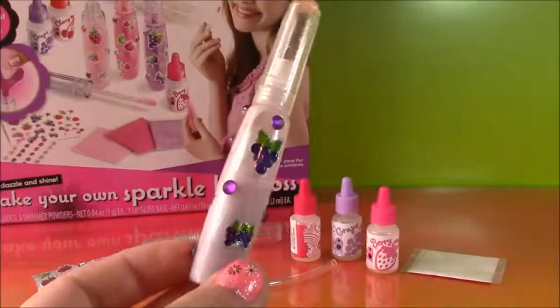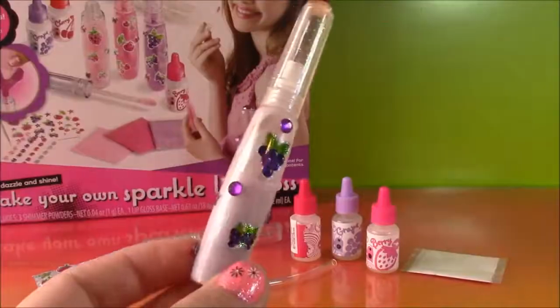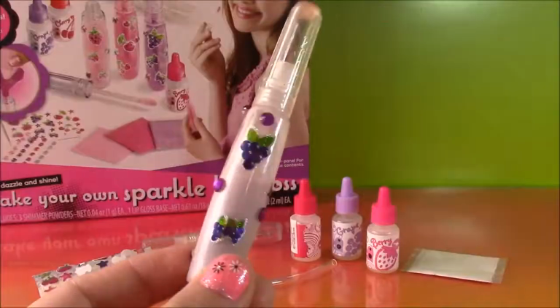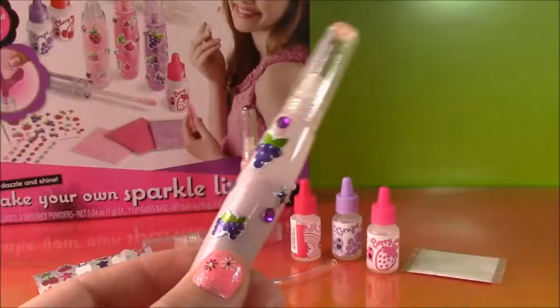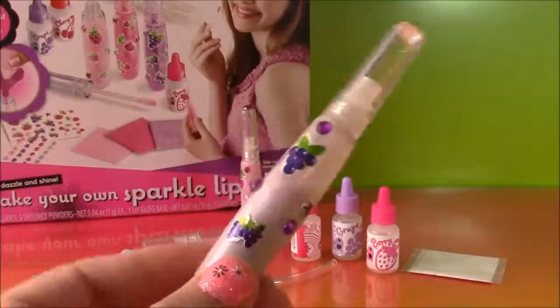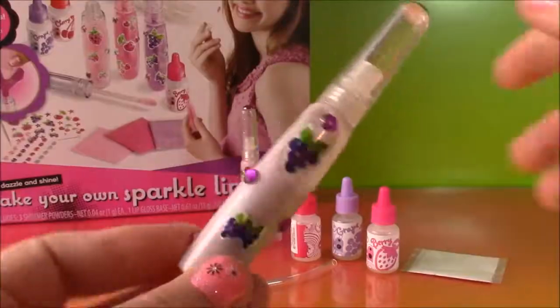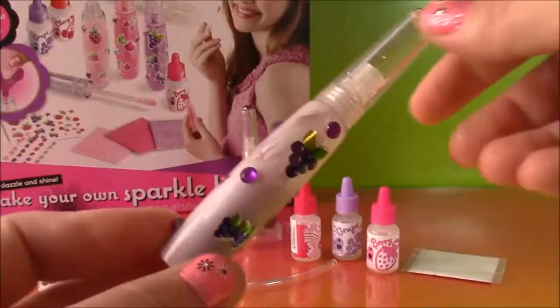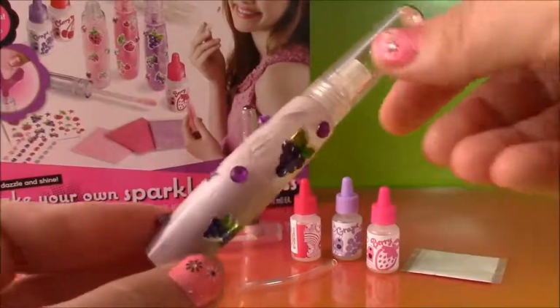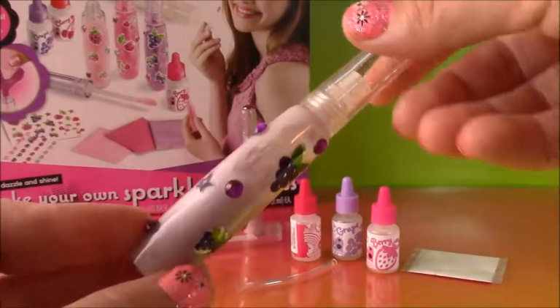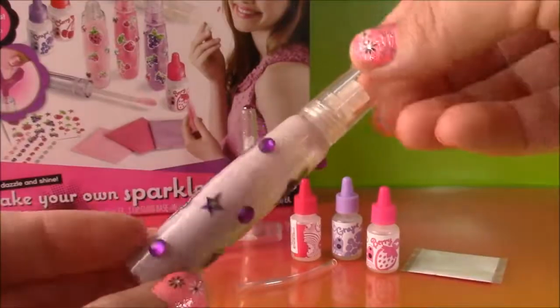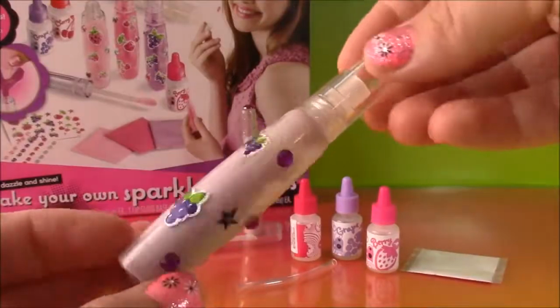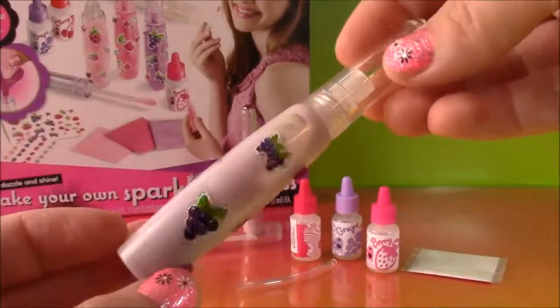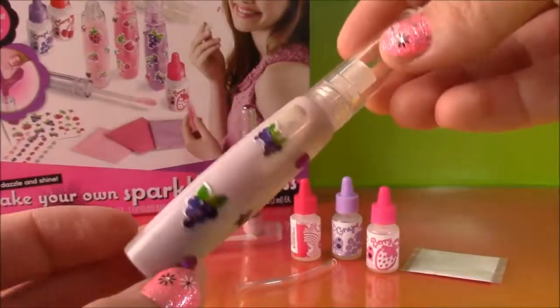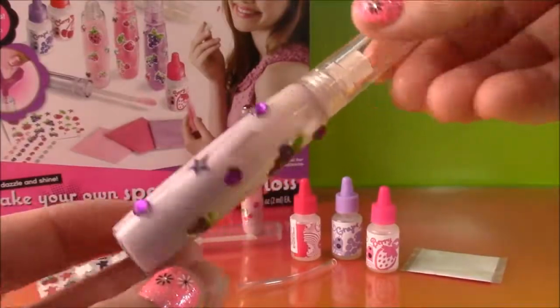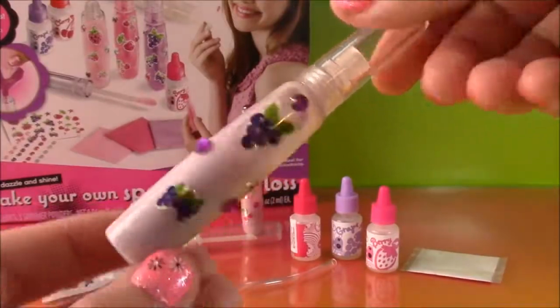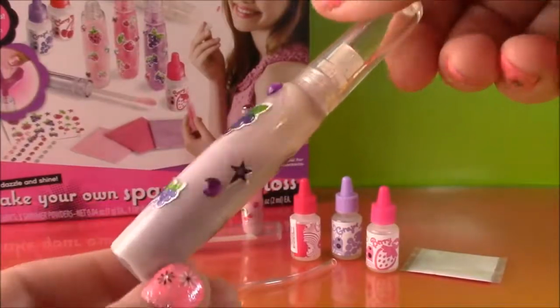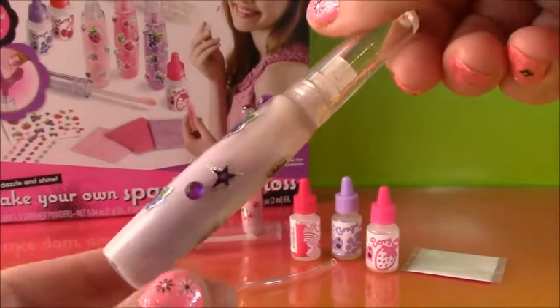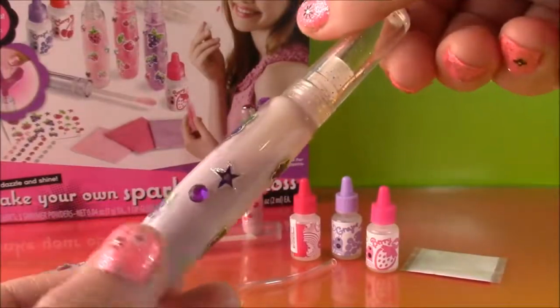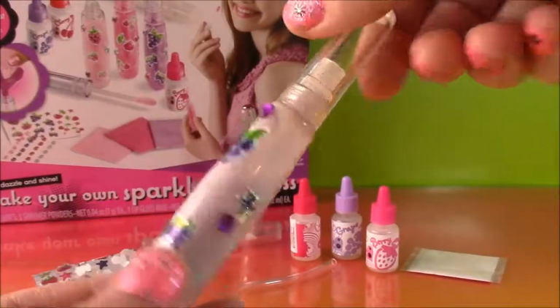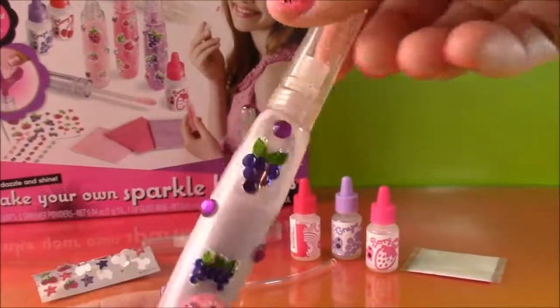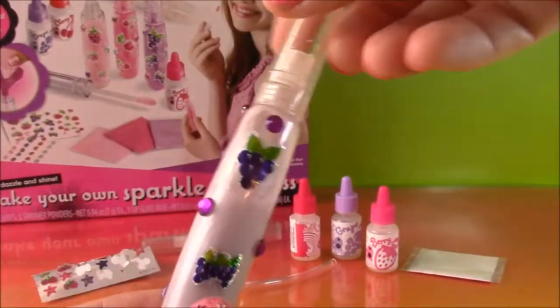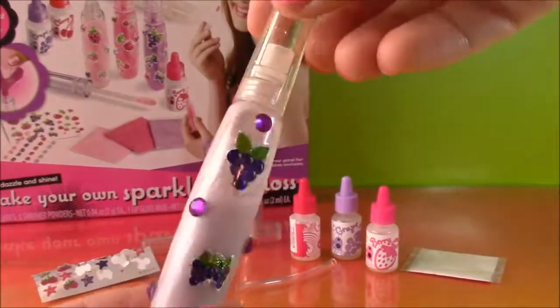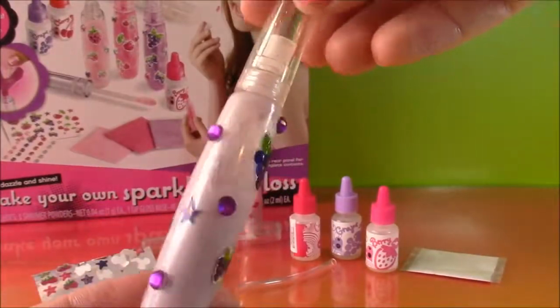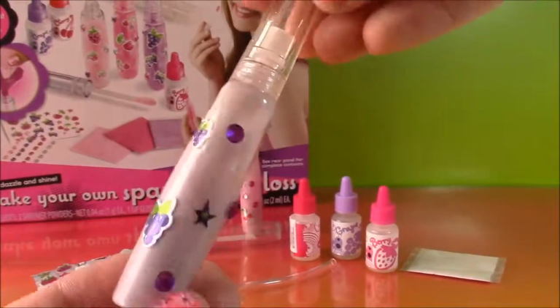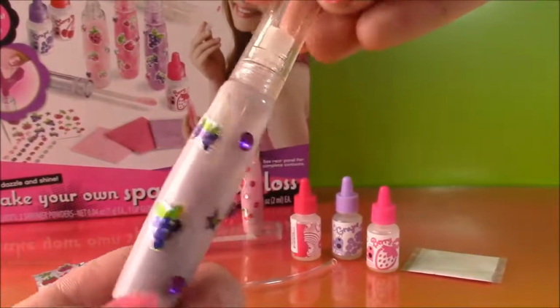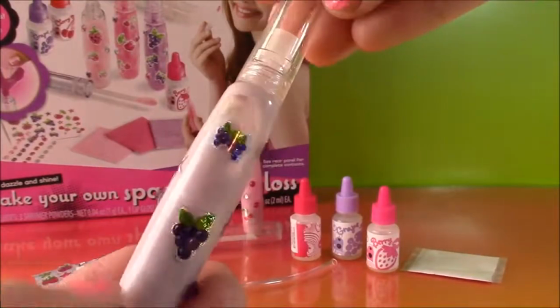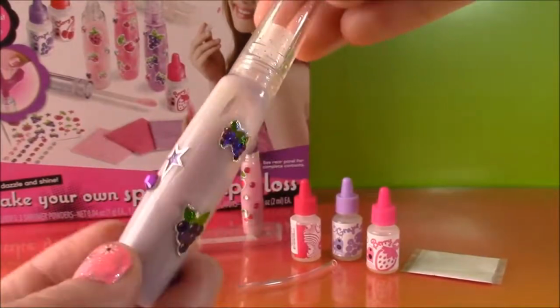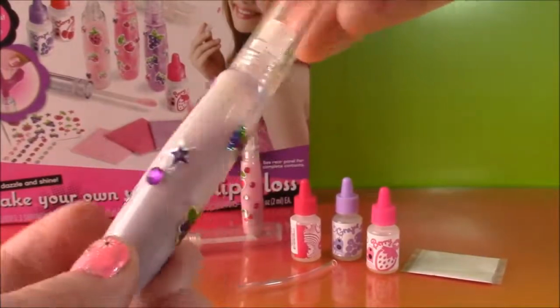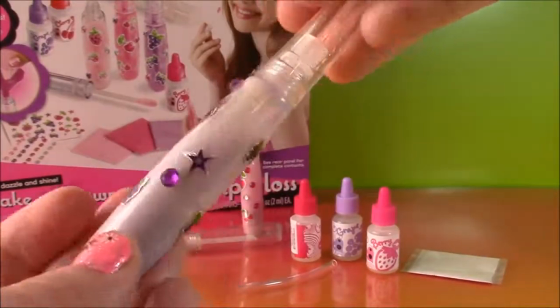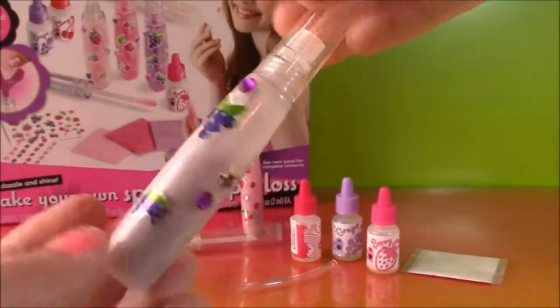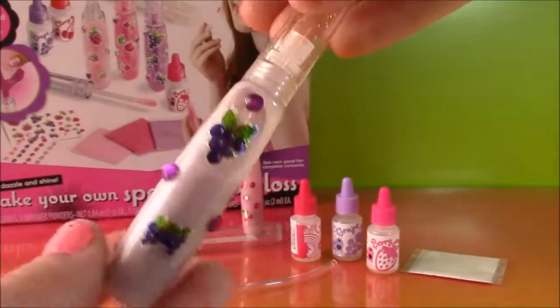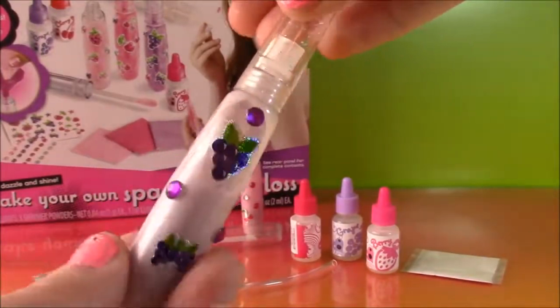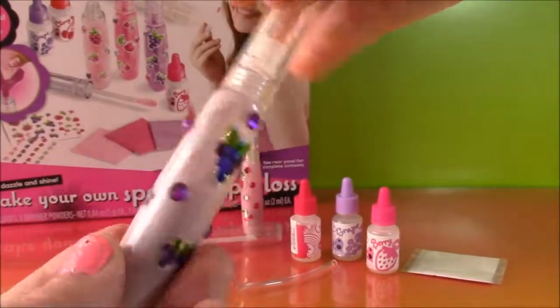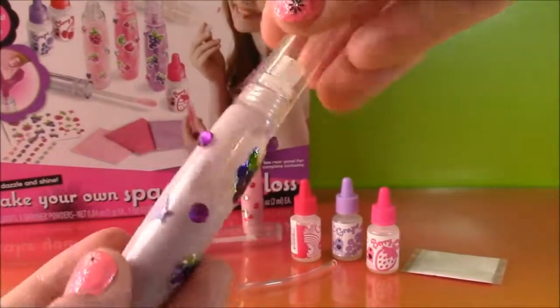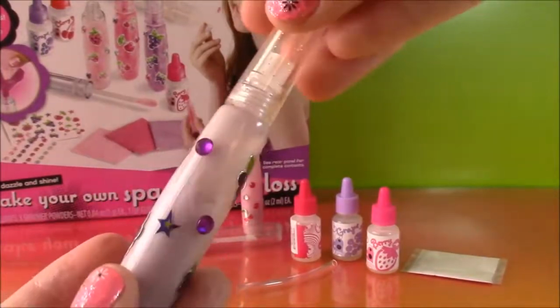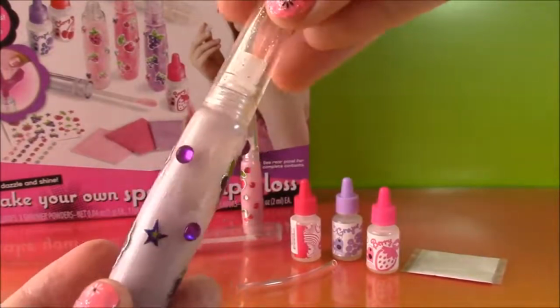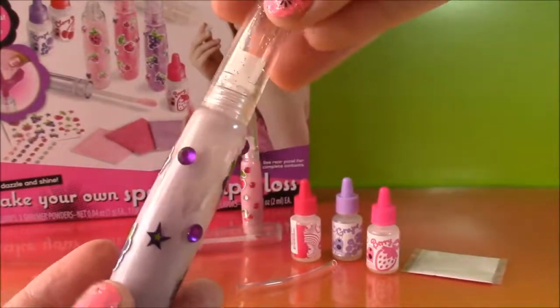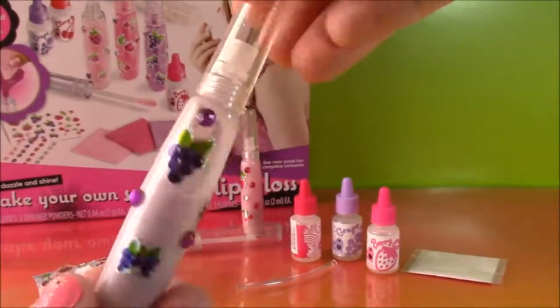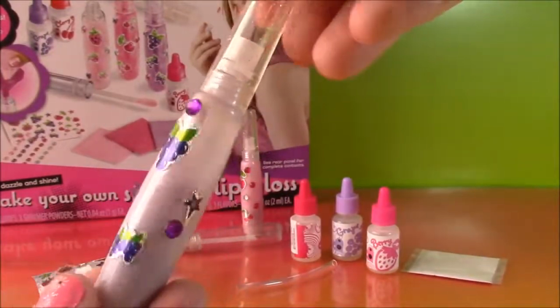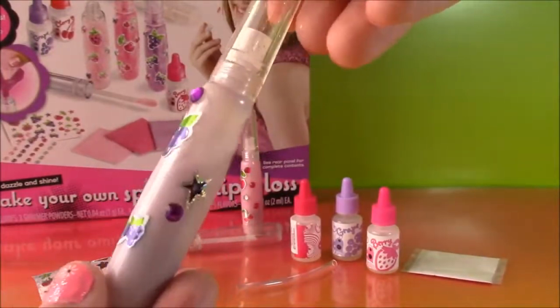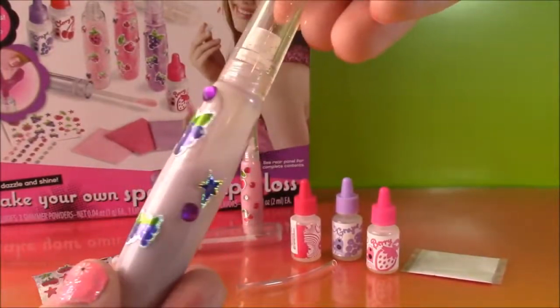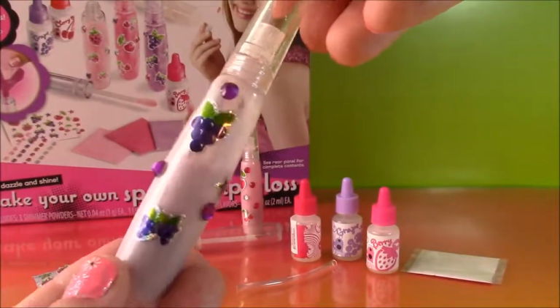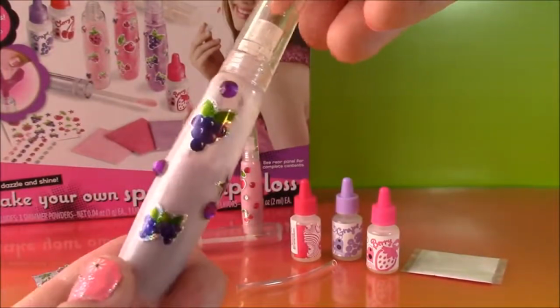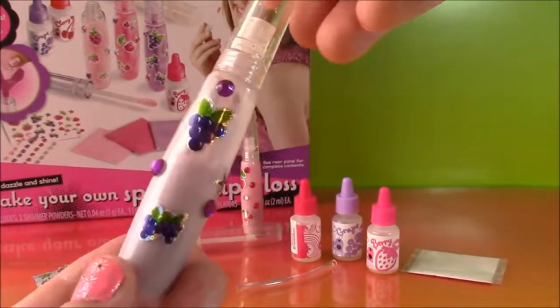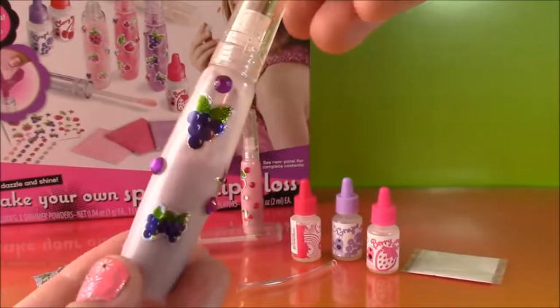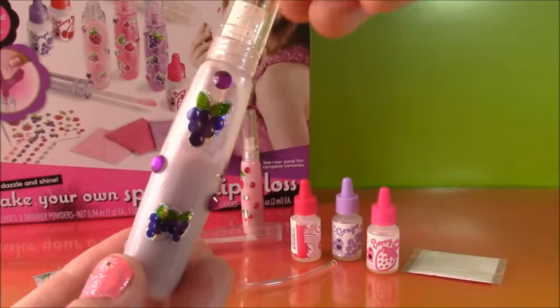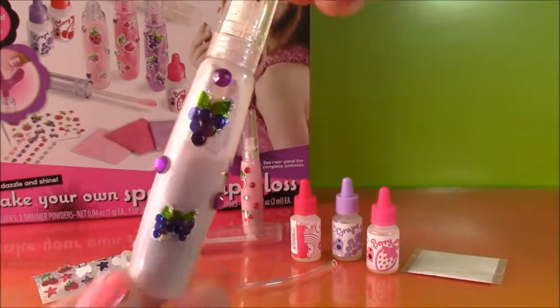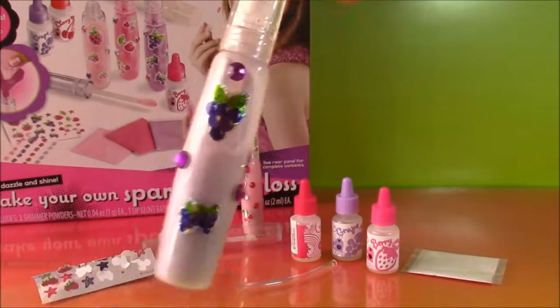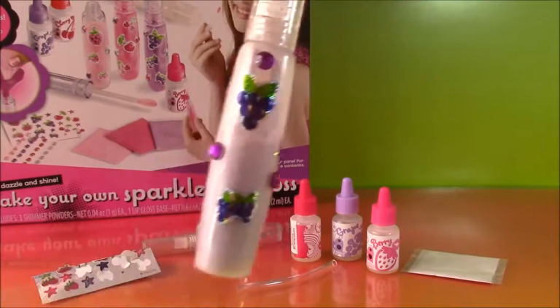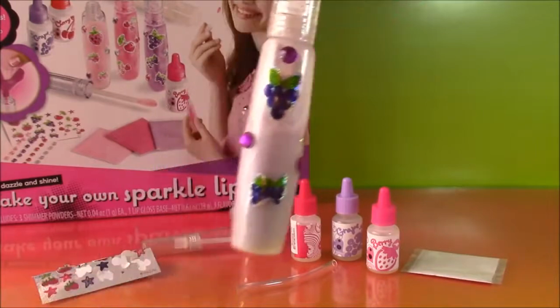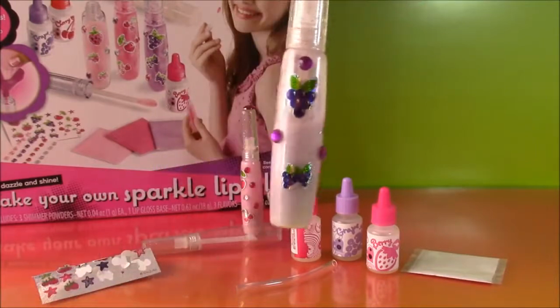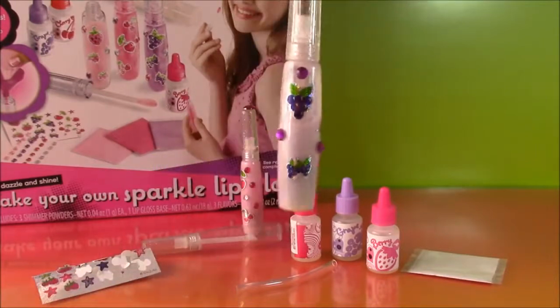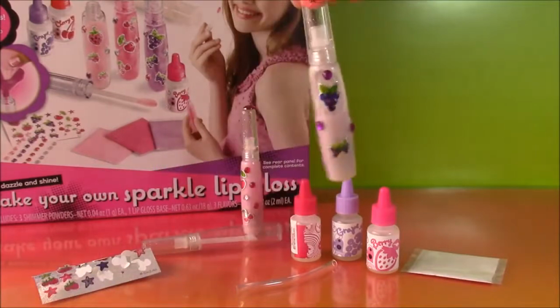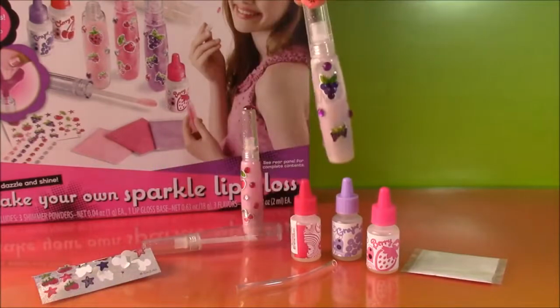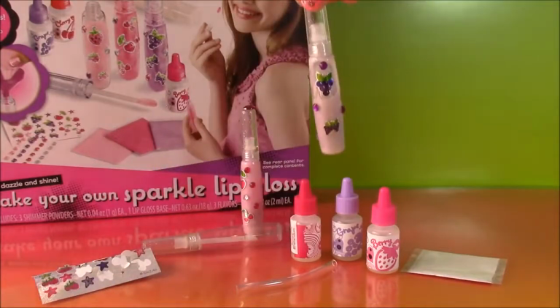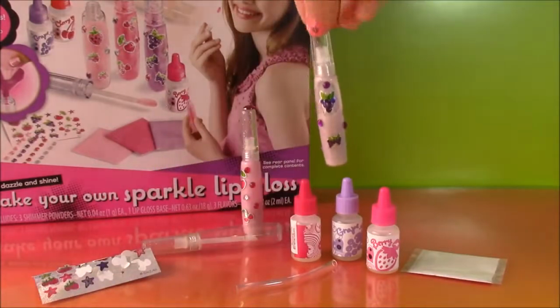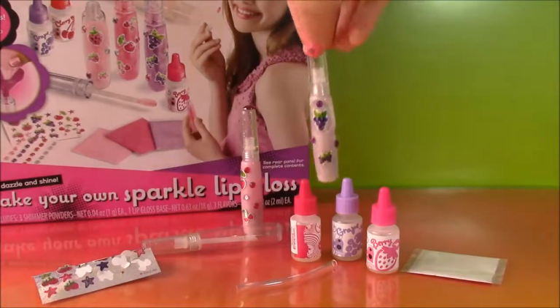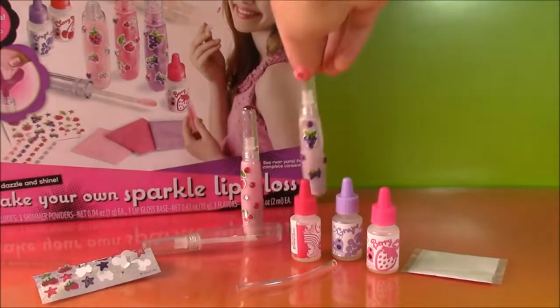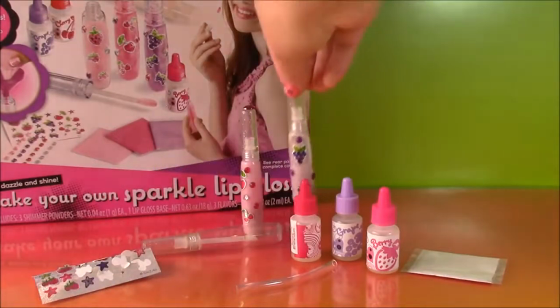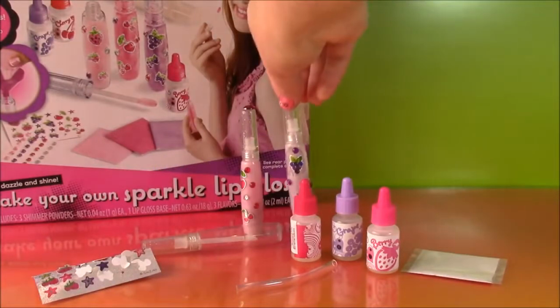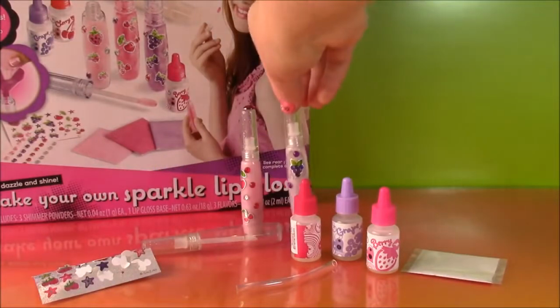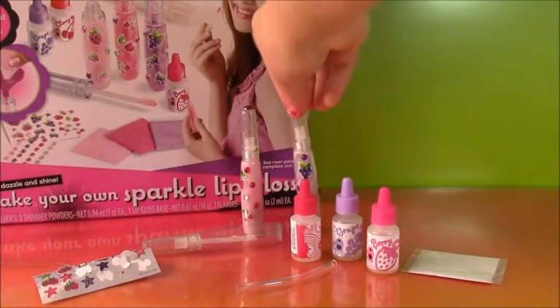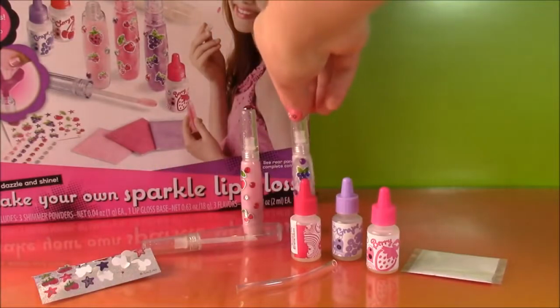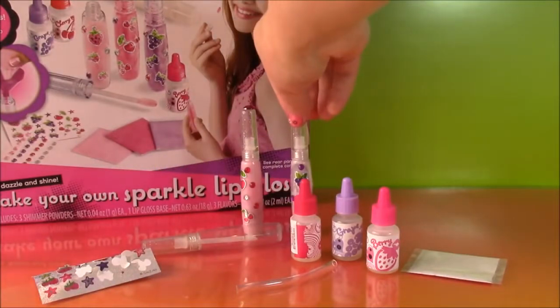Okay, so our purple grape shimmer gloss is complete and time to make the last one, the berry.